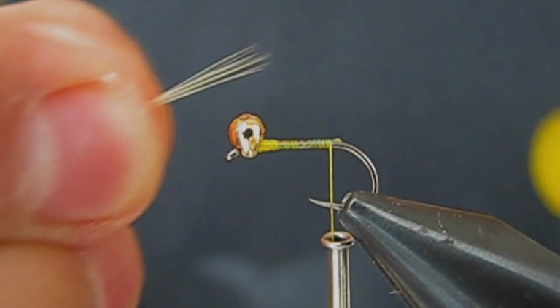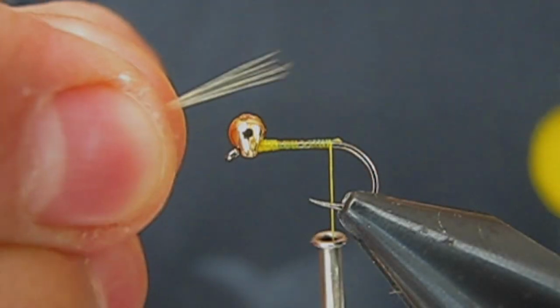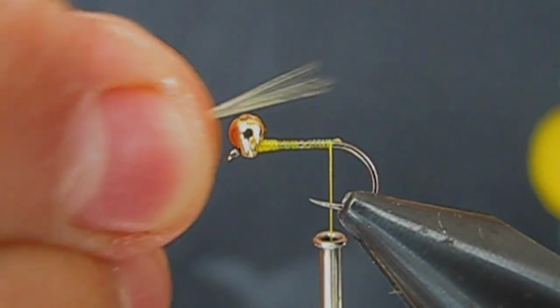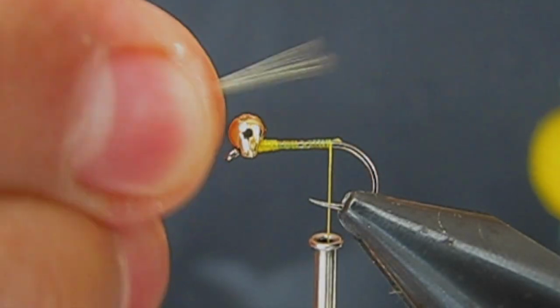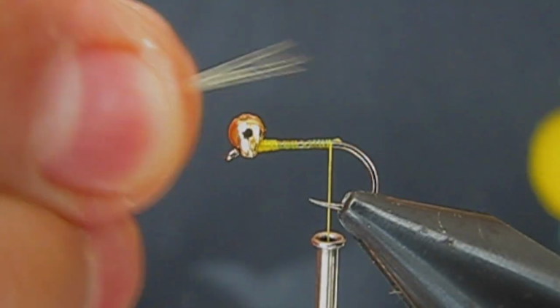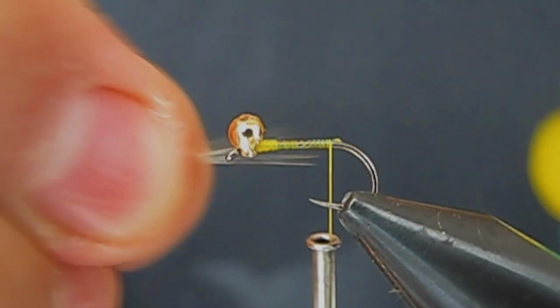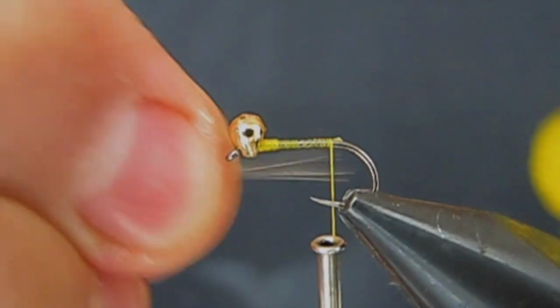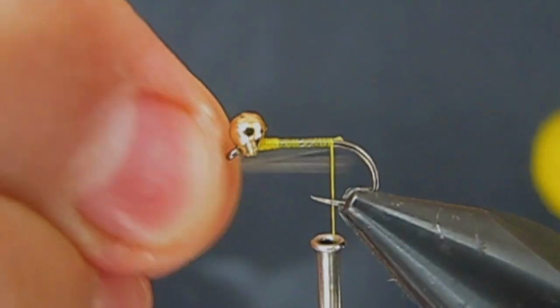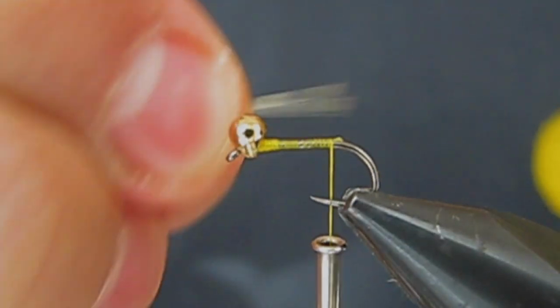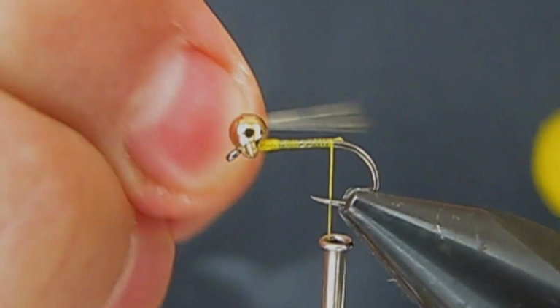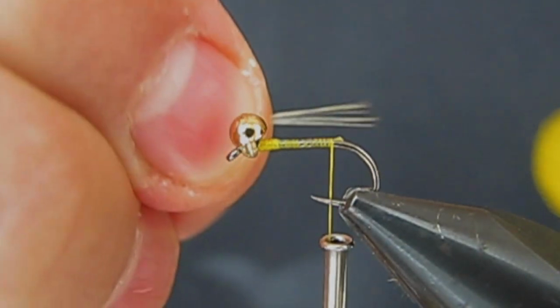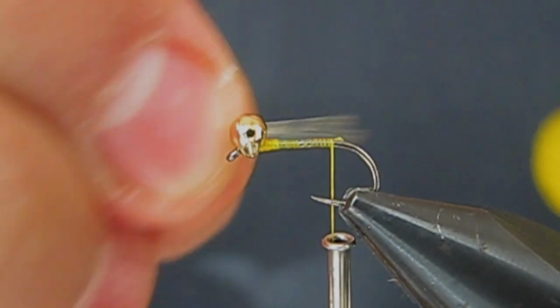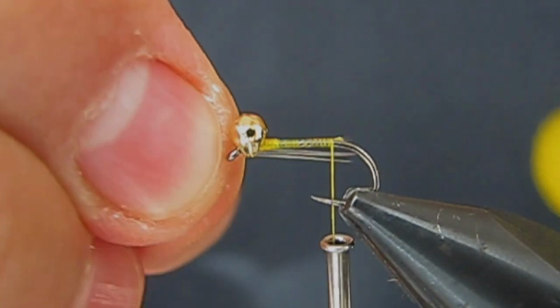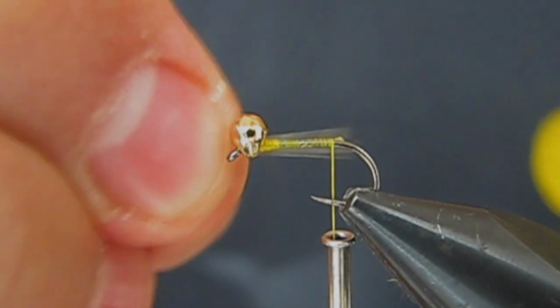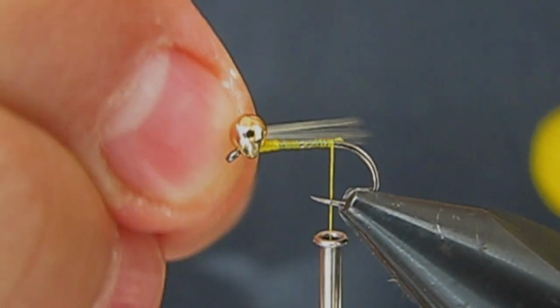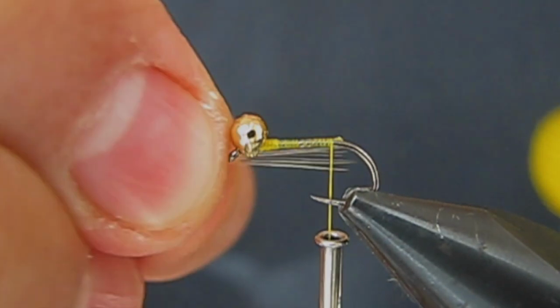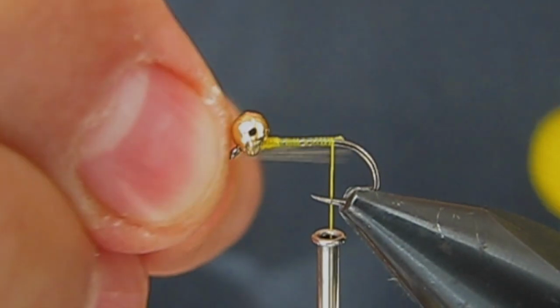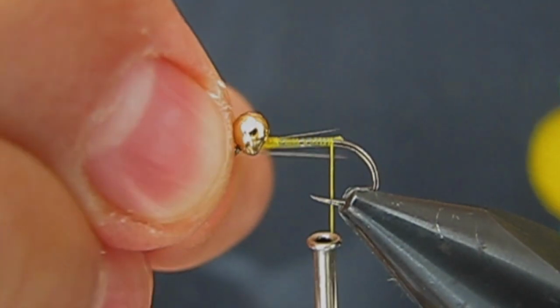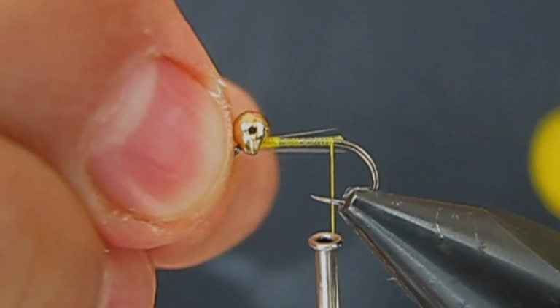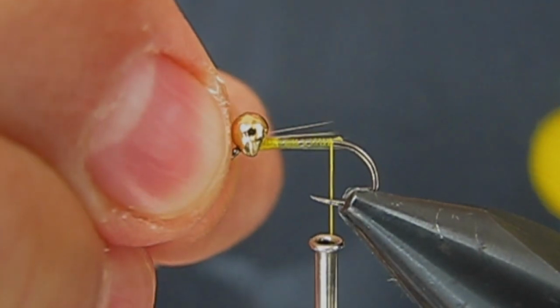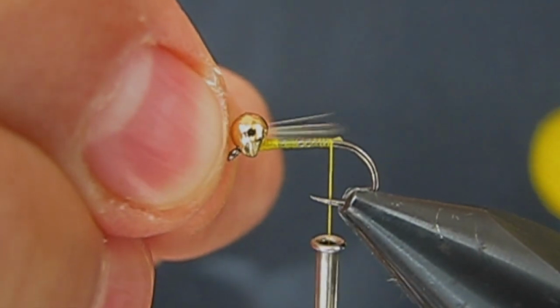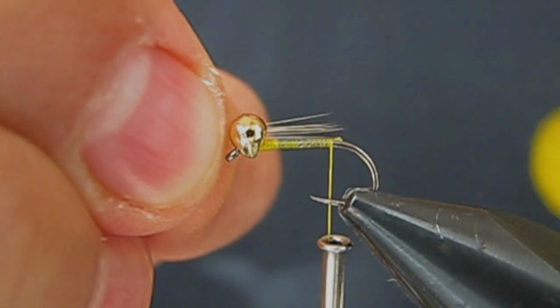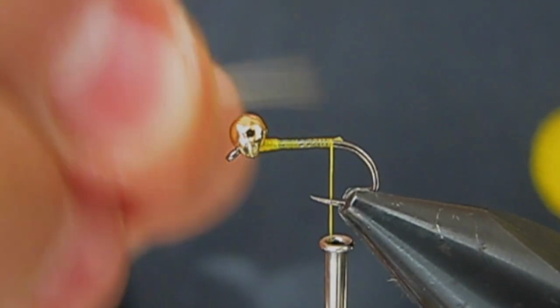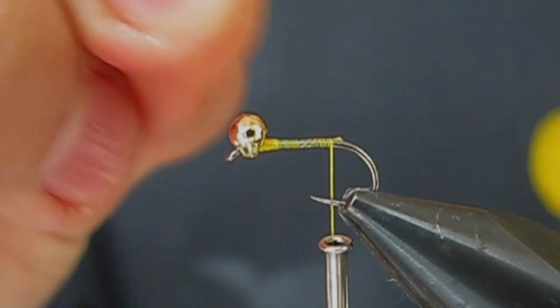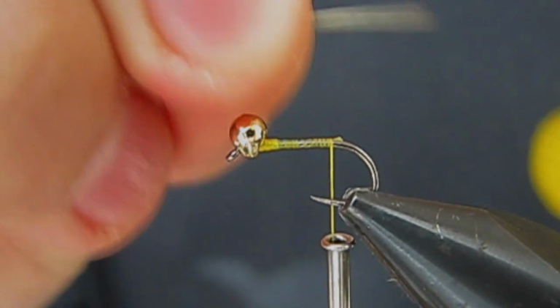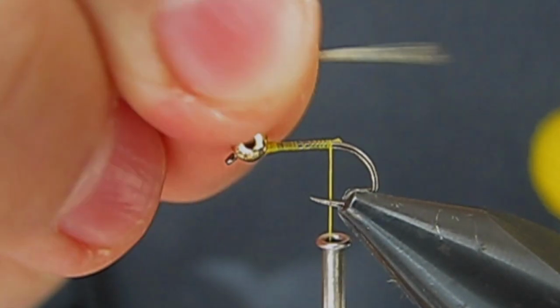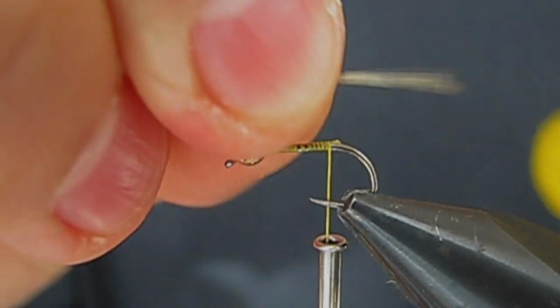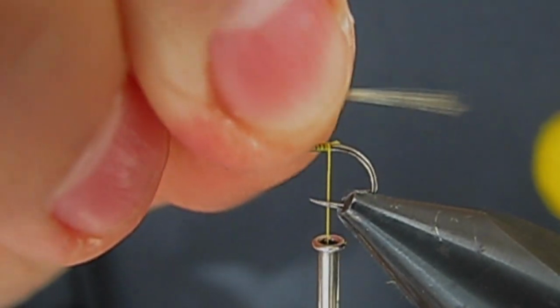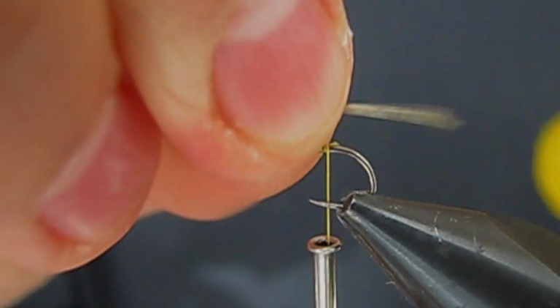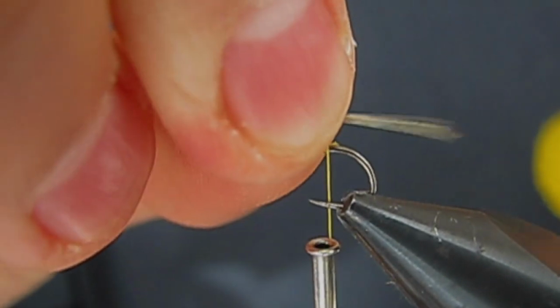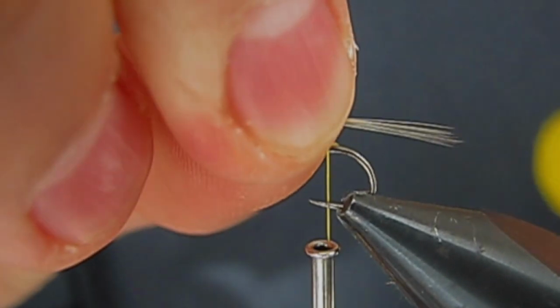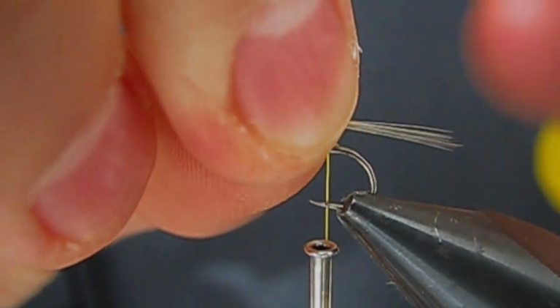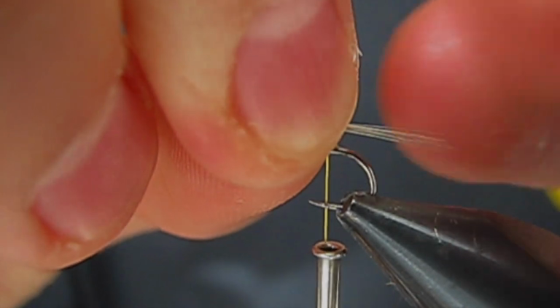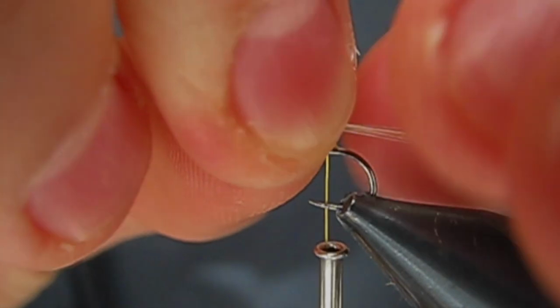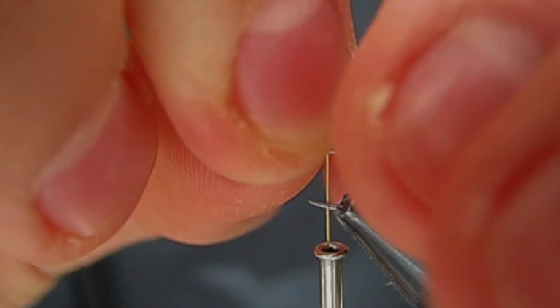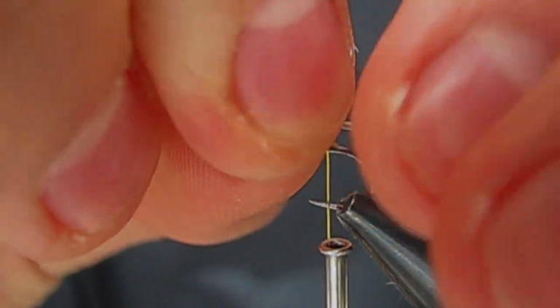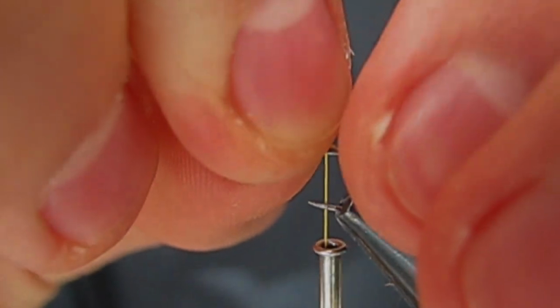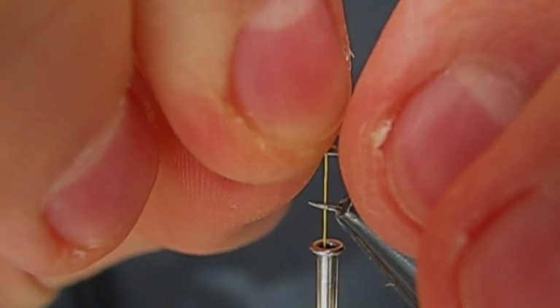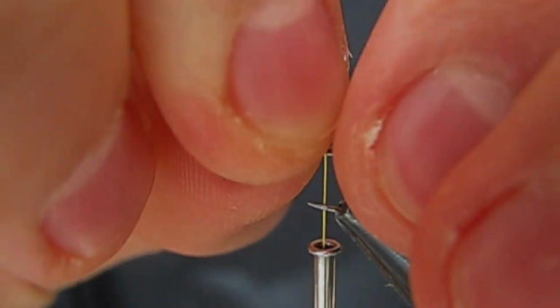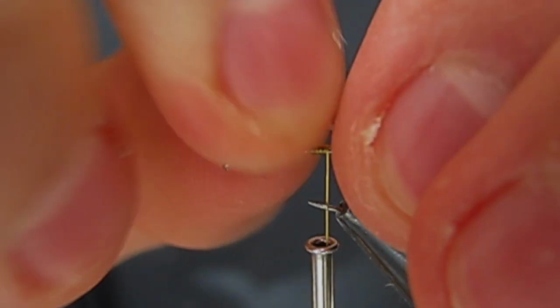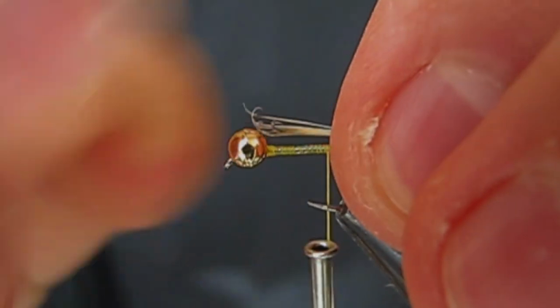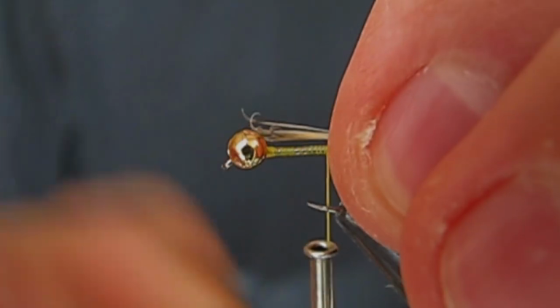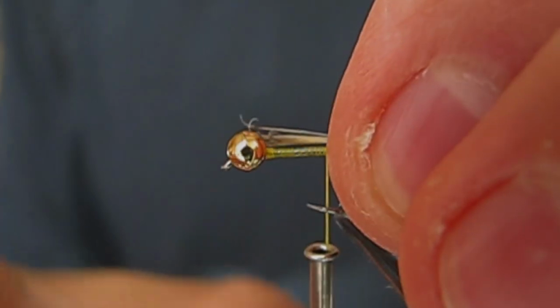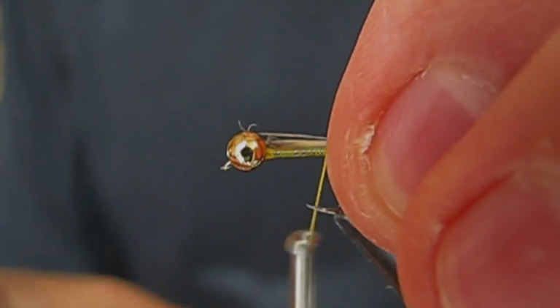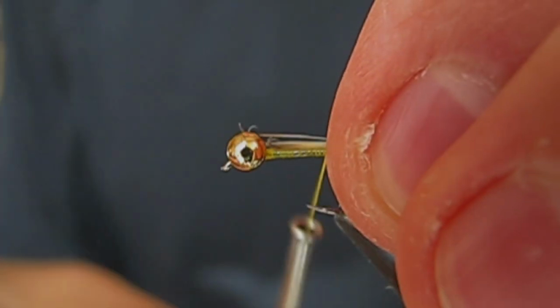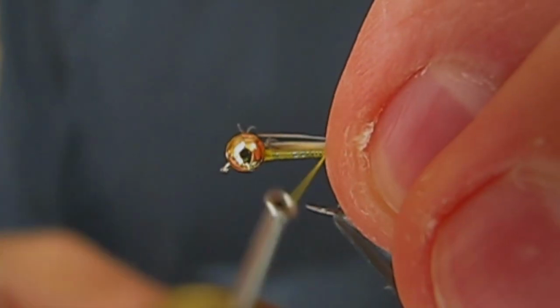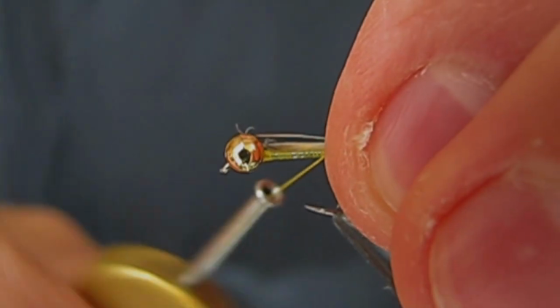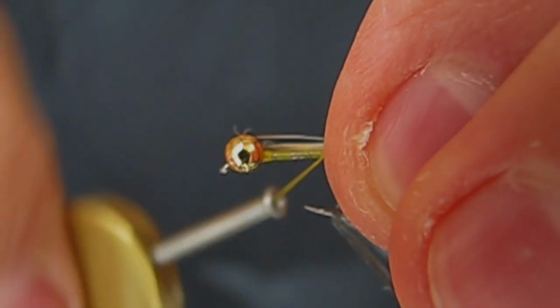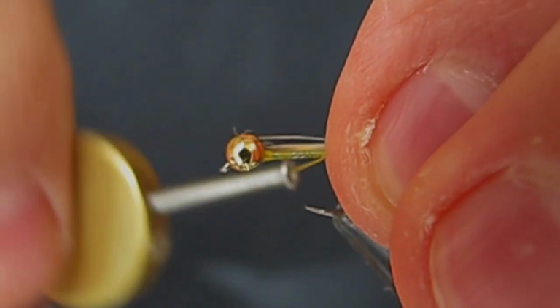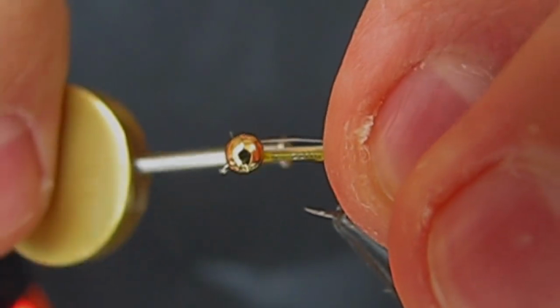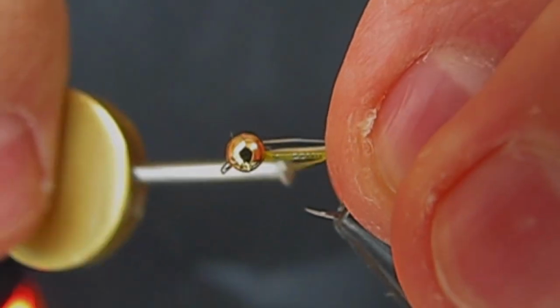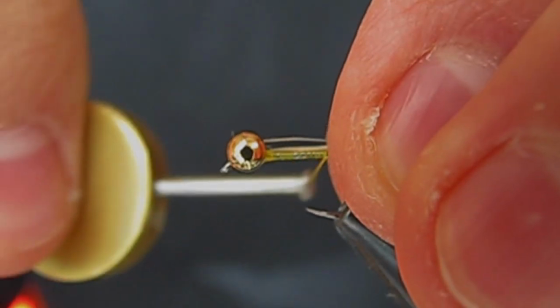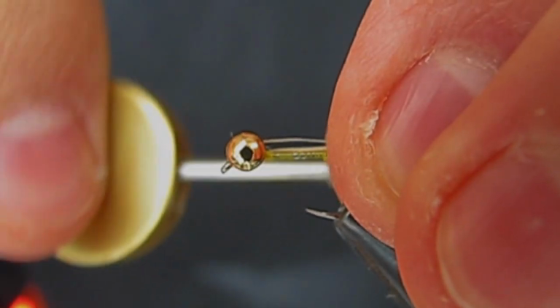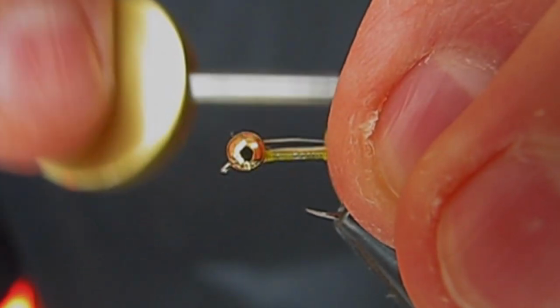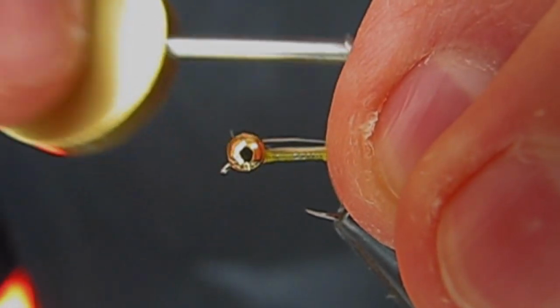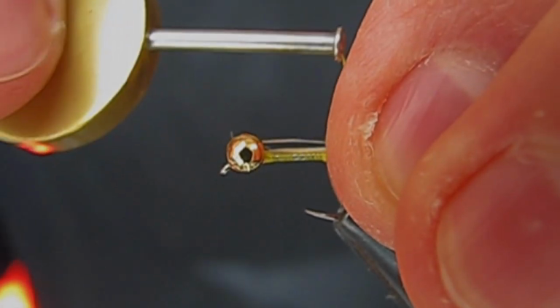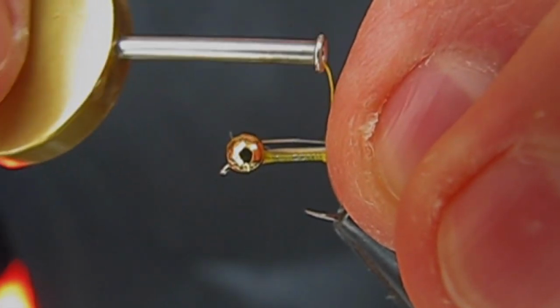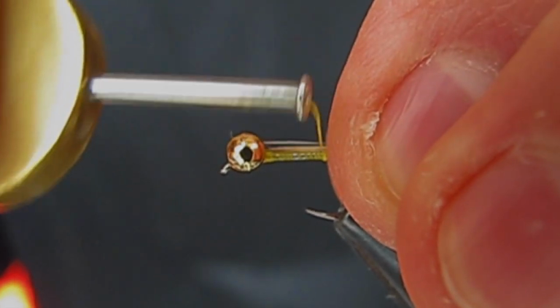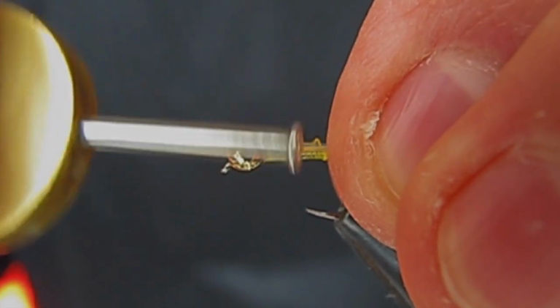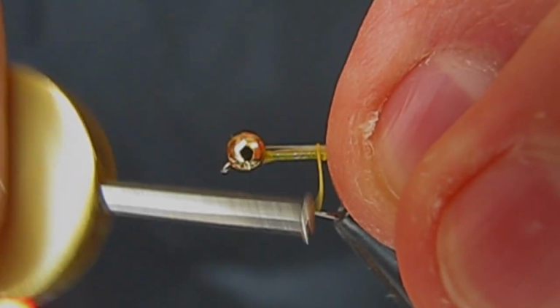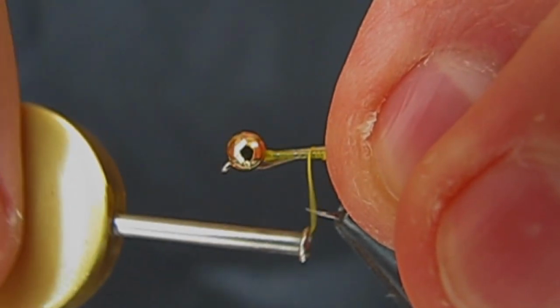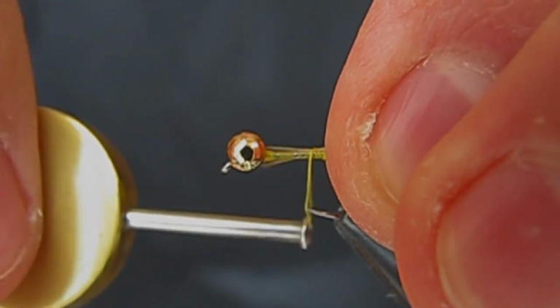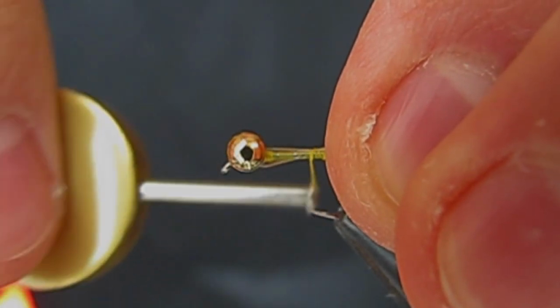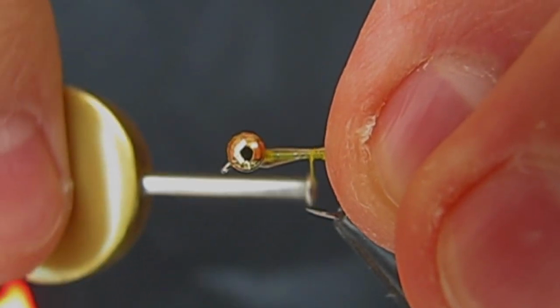I'm starting my thread just behind the bead, building a little bit of a thread base to secure the bead. We'll make the tail about from the eye to where the hook starts to bend.